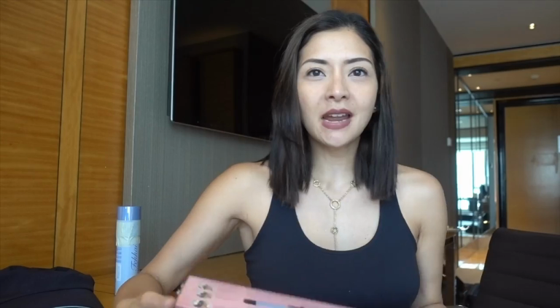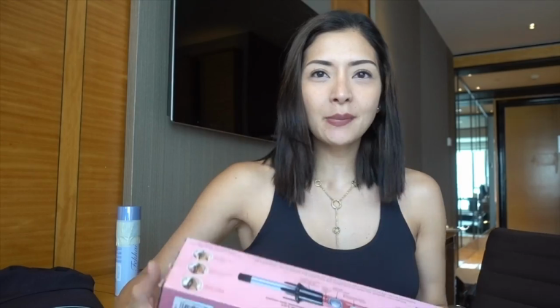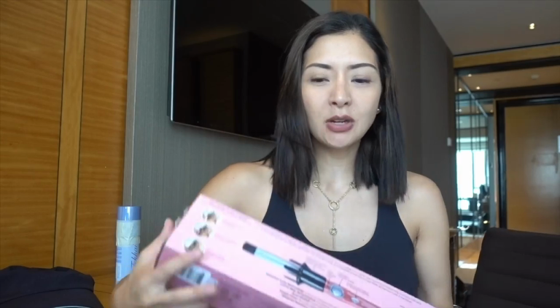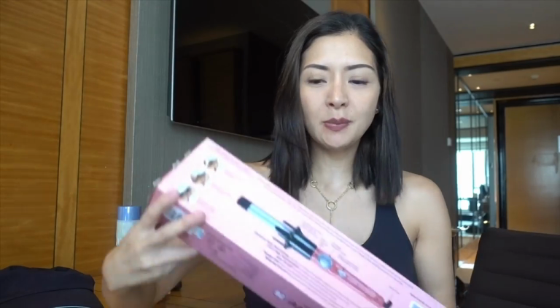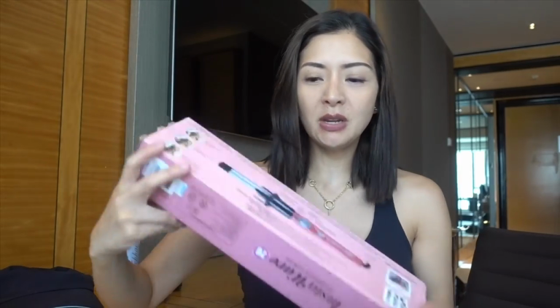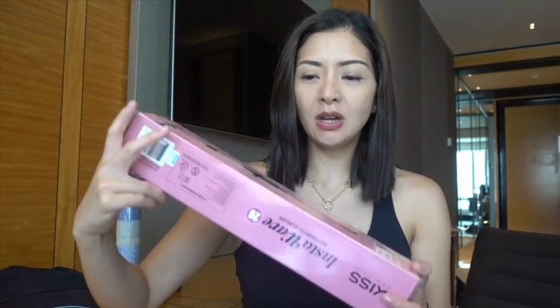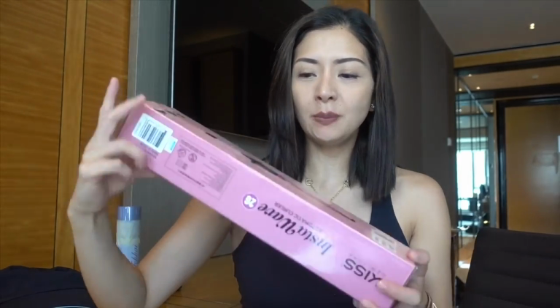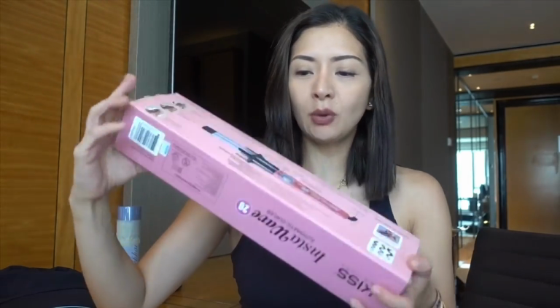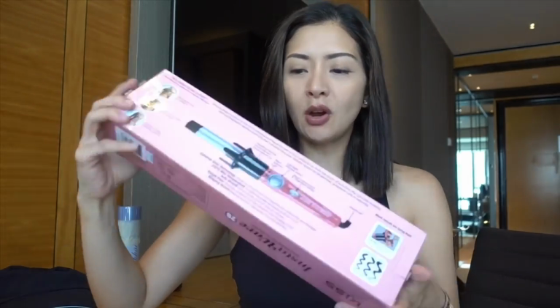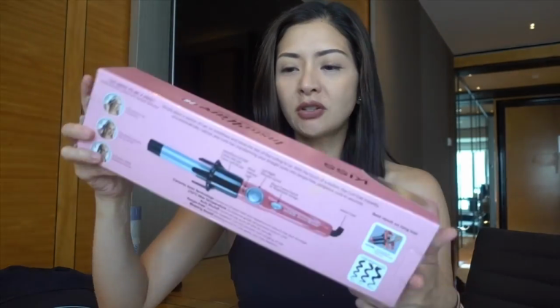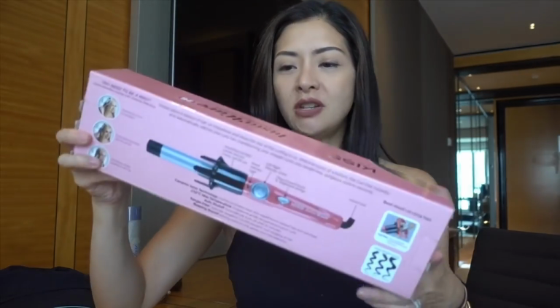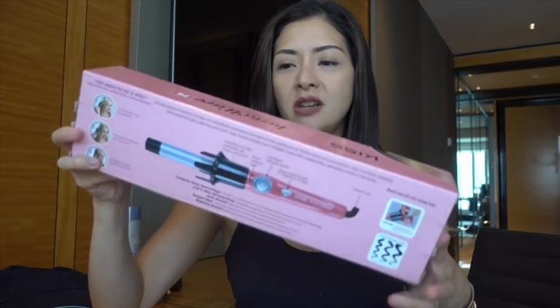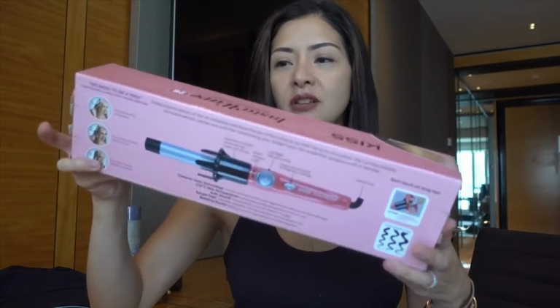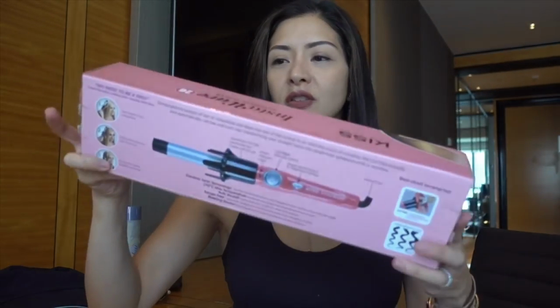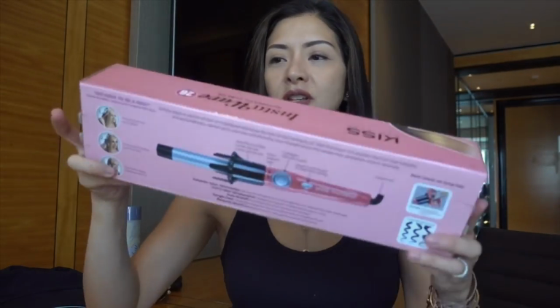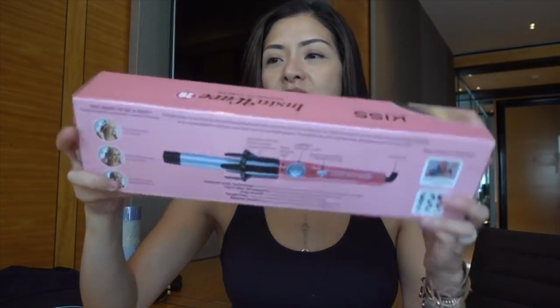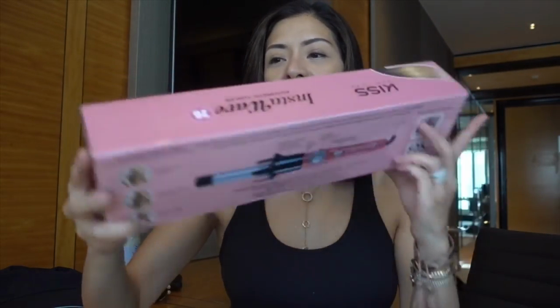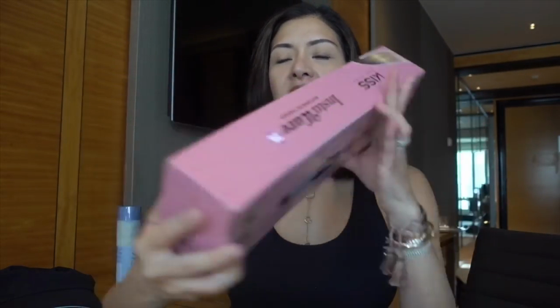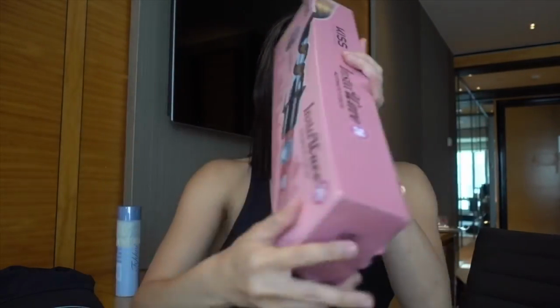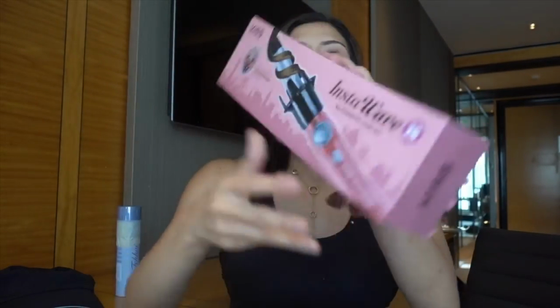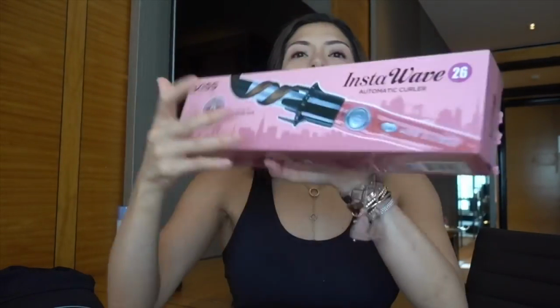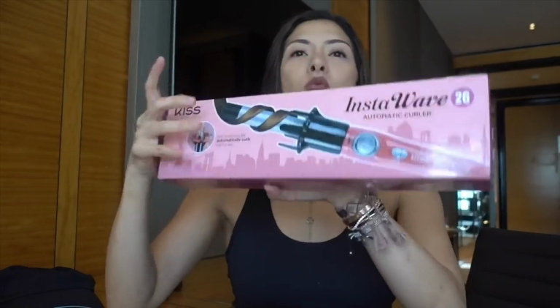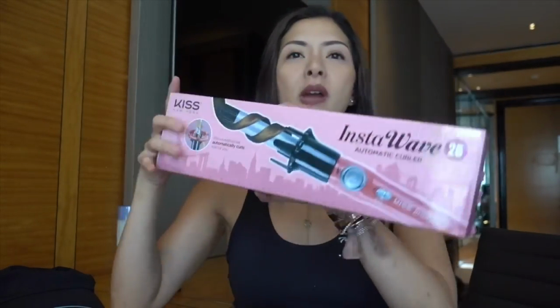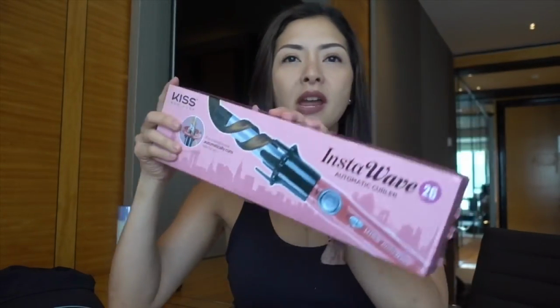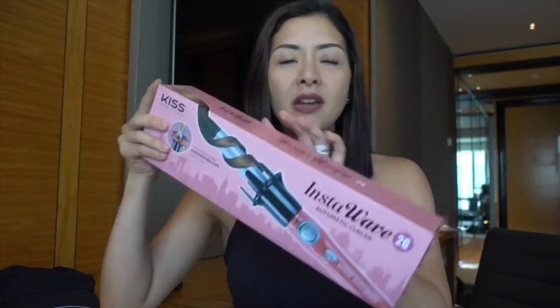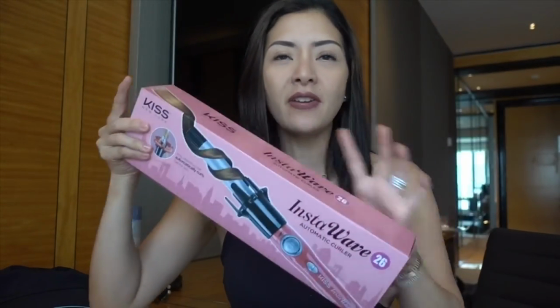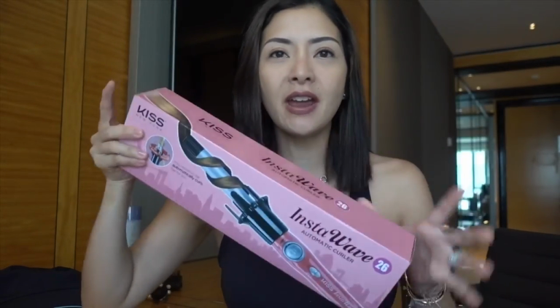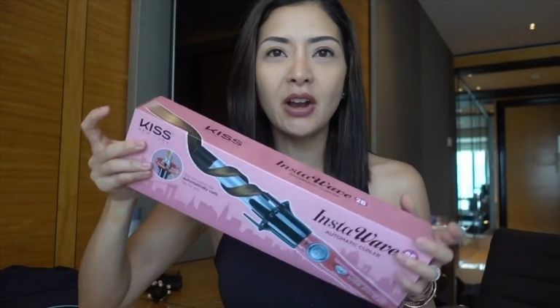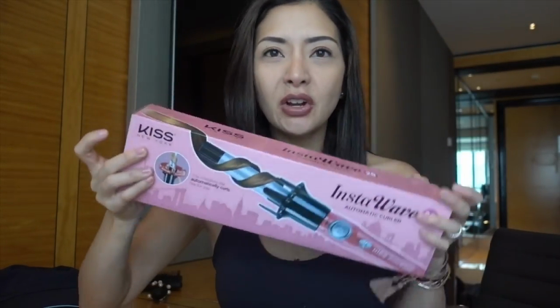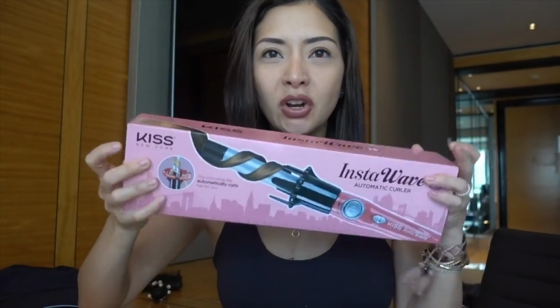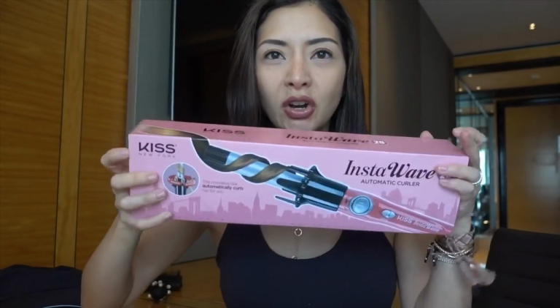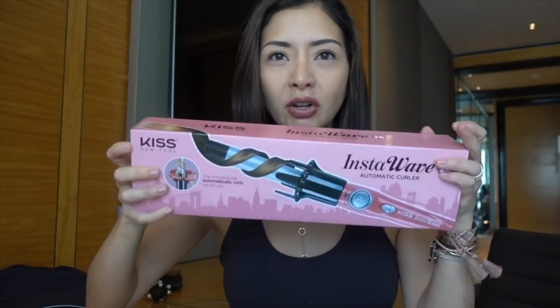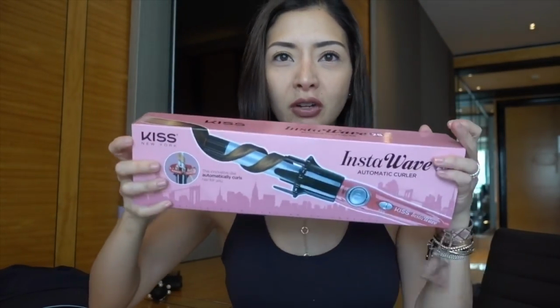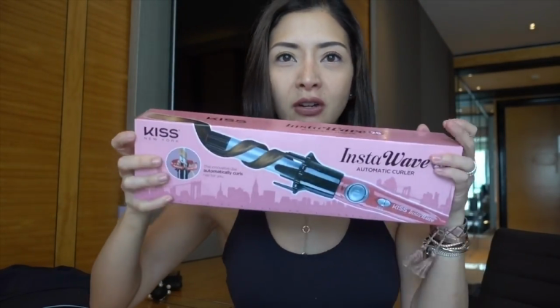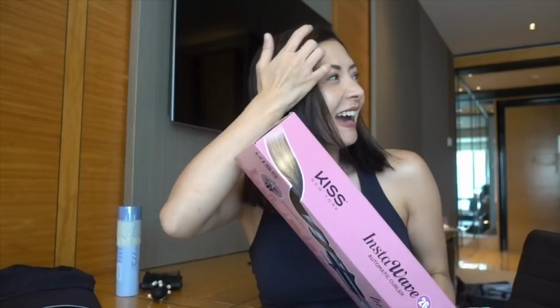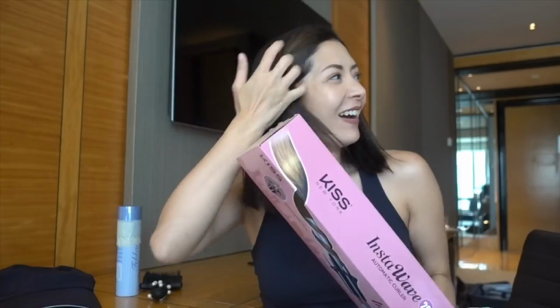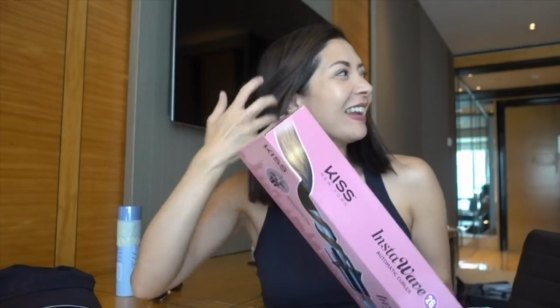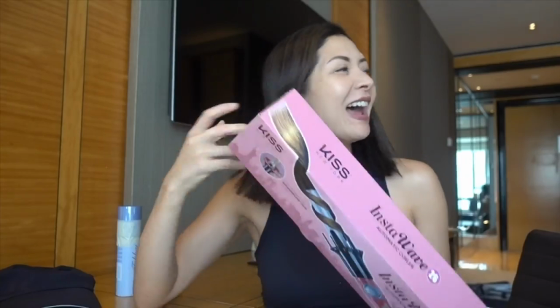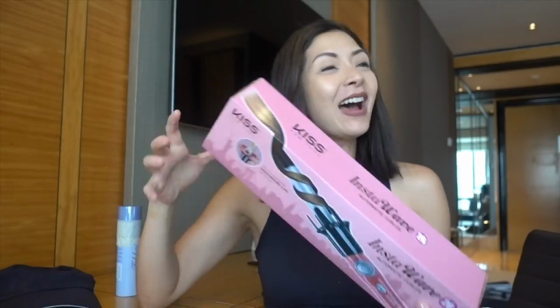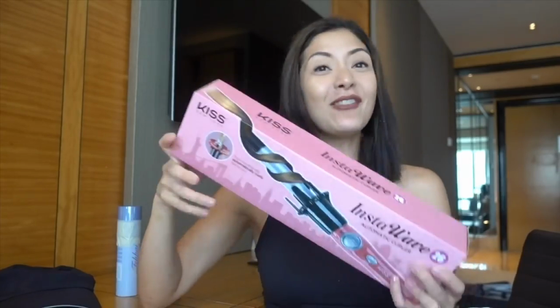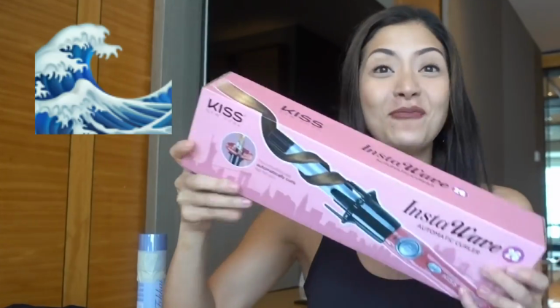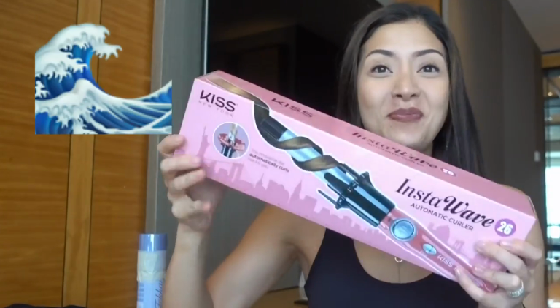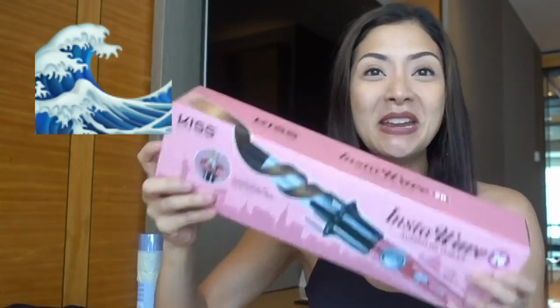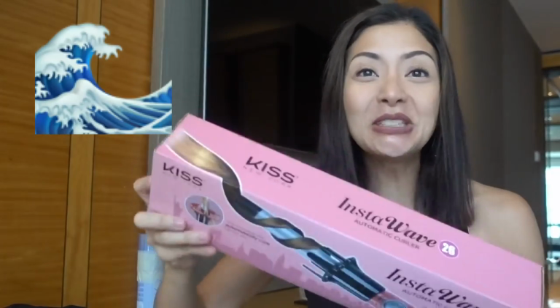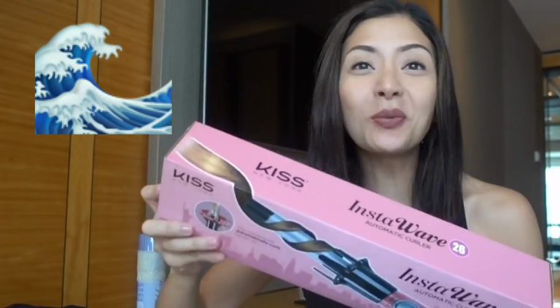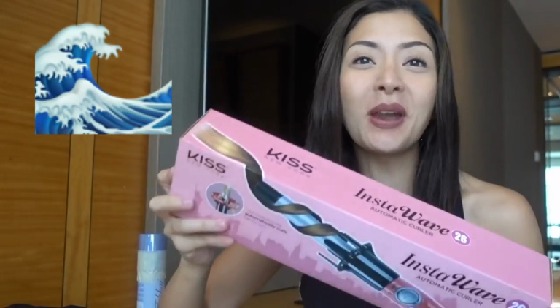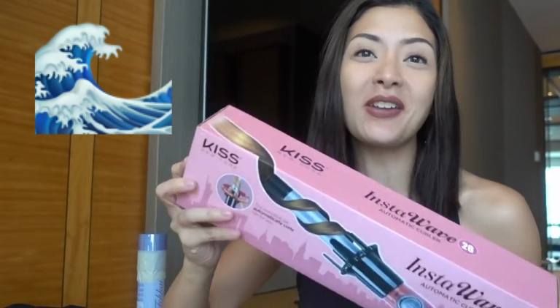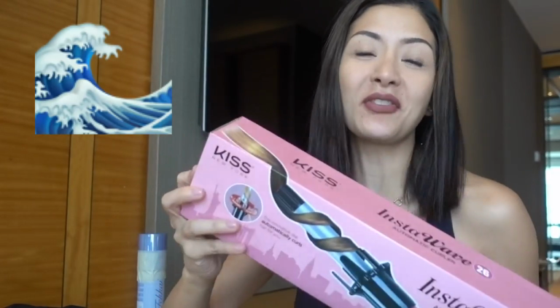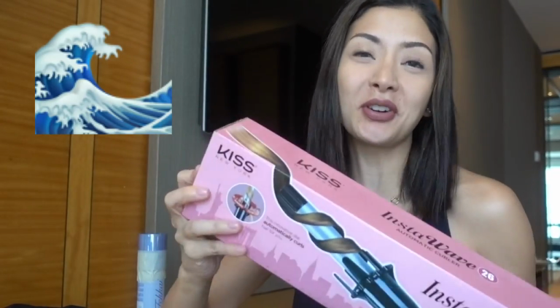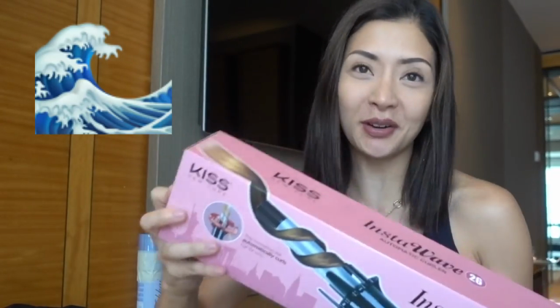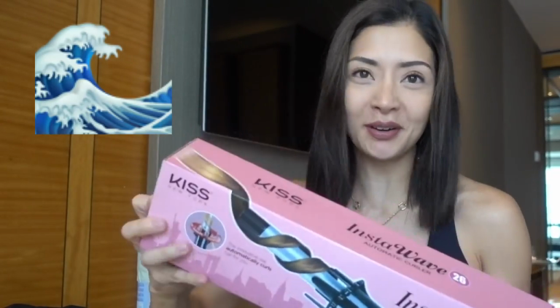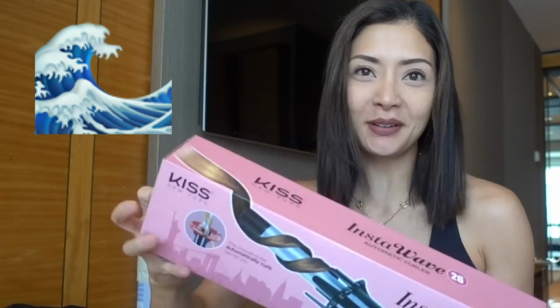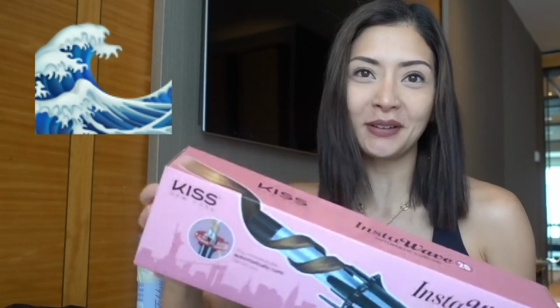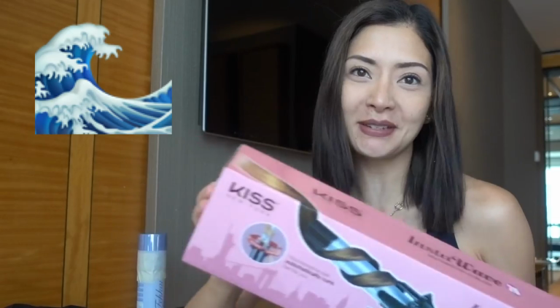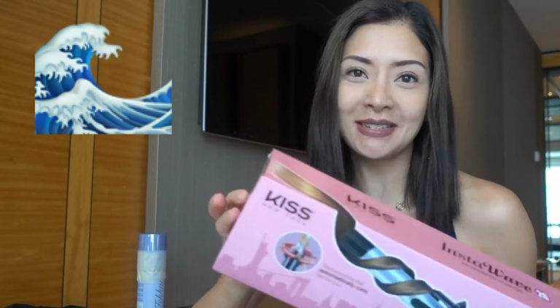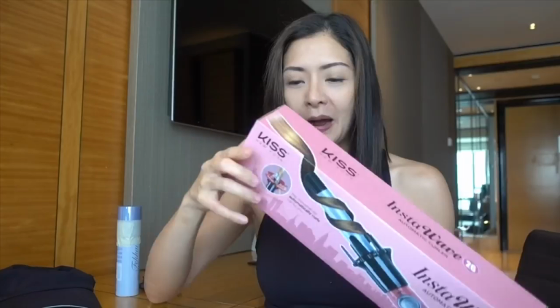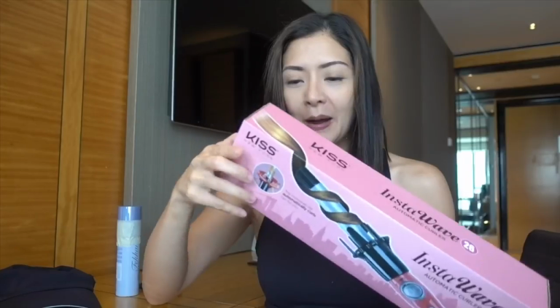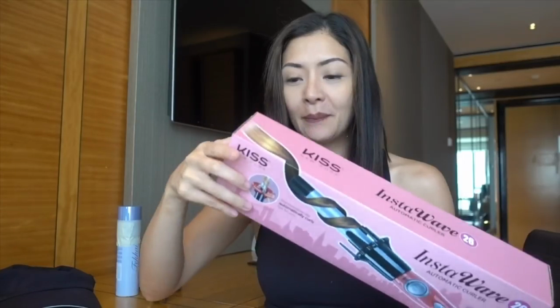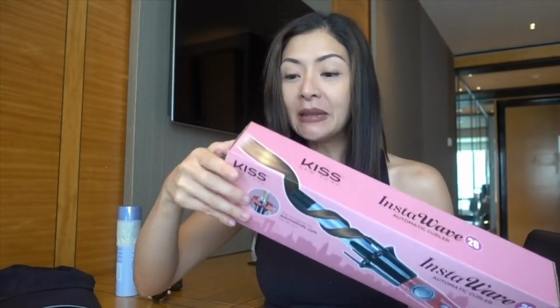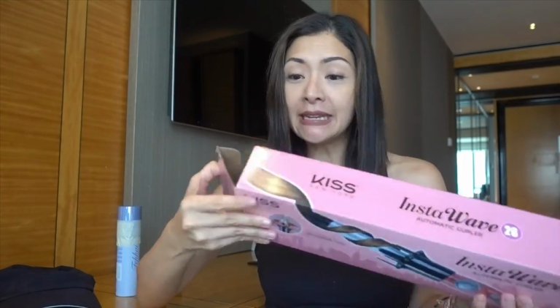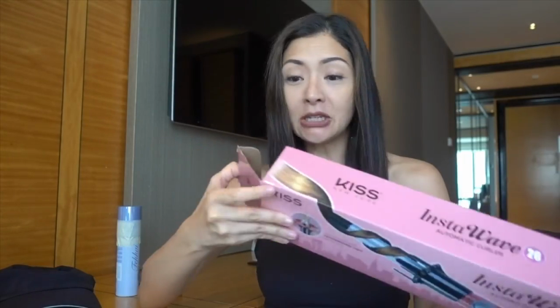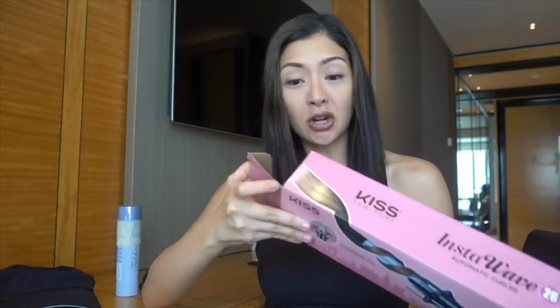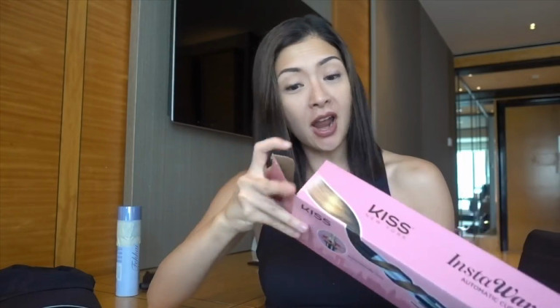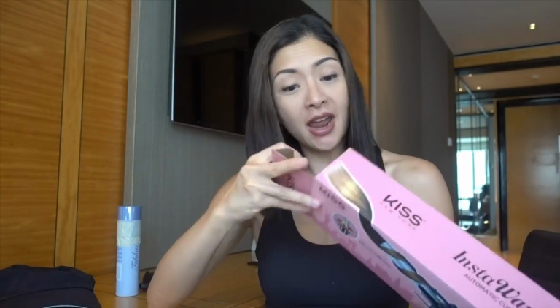I'm going to be unboxing this InstaWave hair curler. I'm going to have beach wave curls. Let's try.